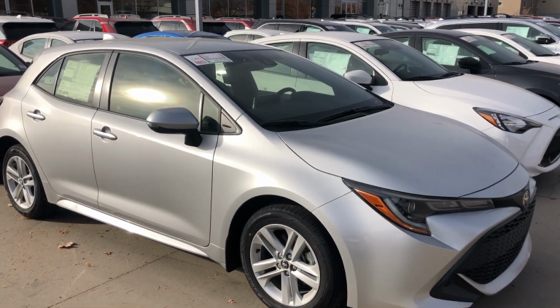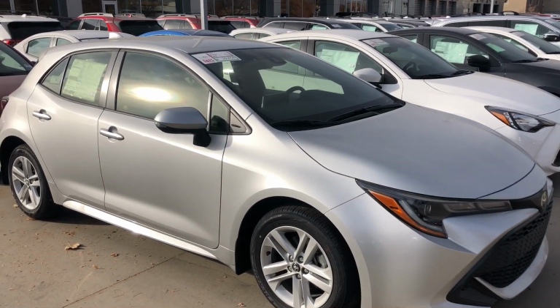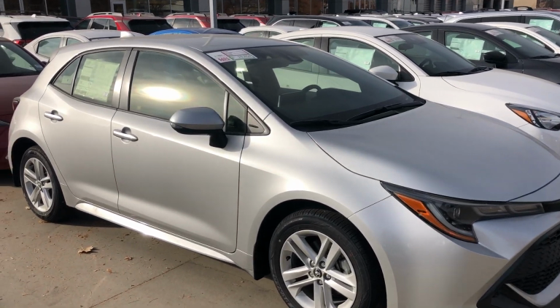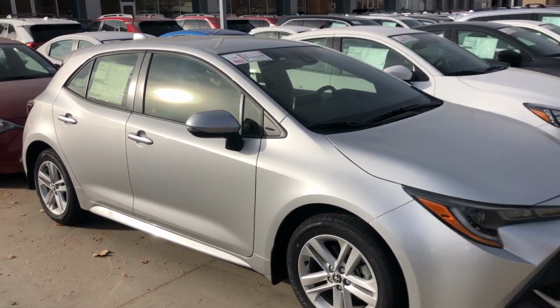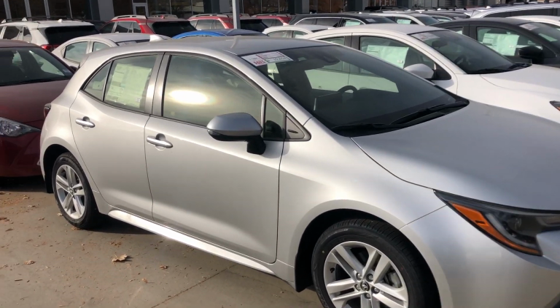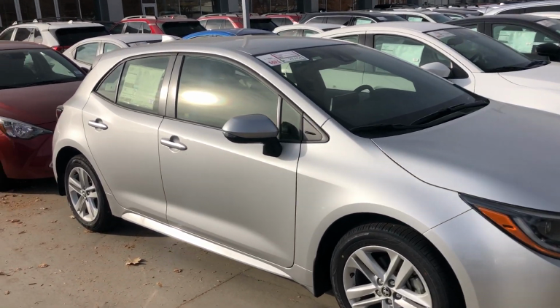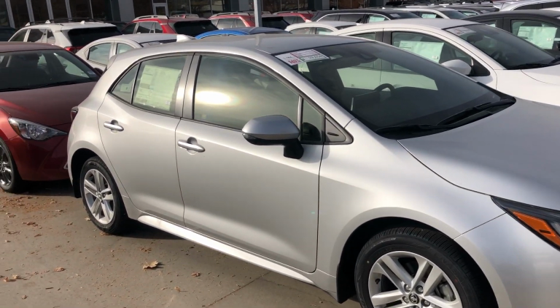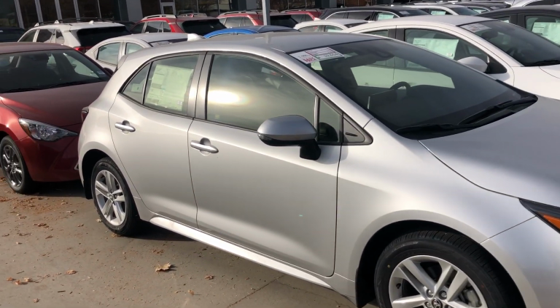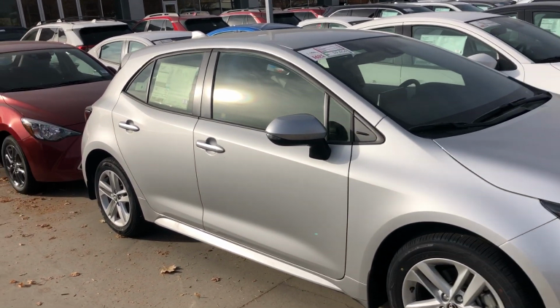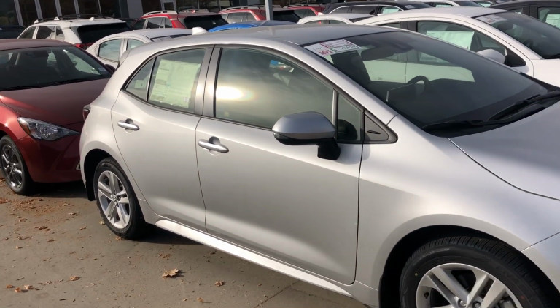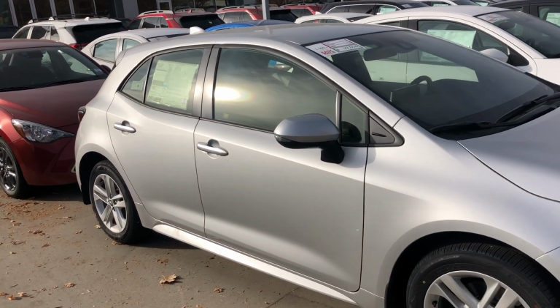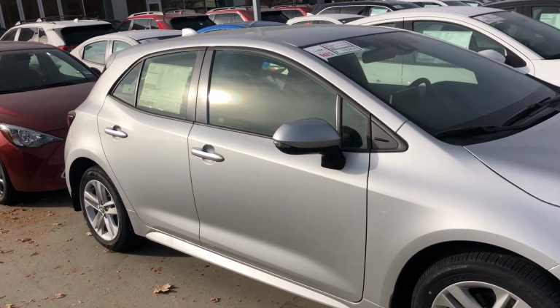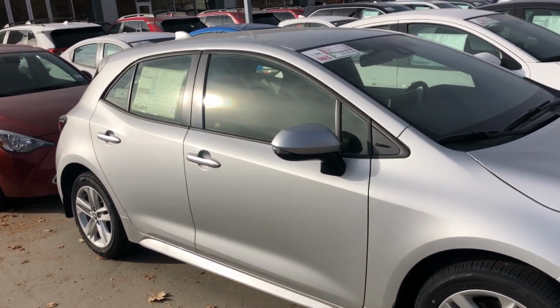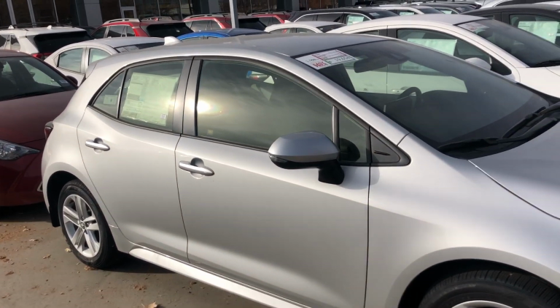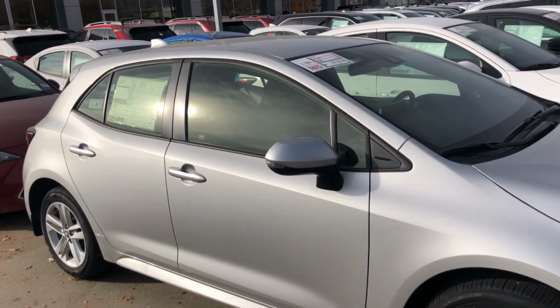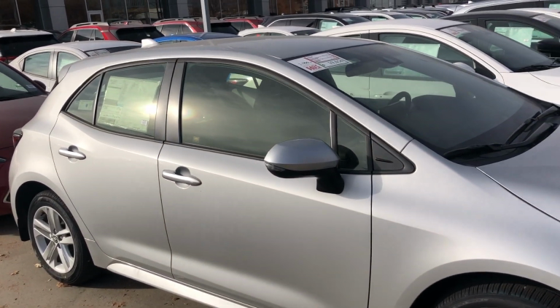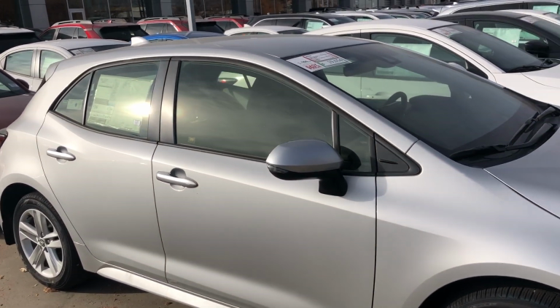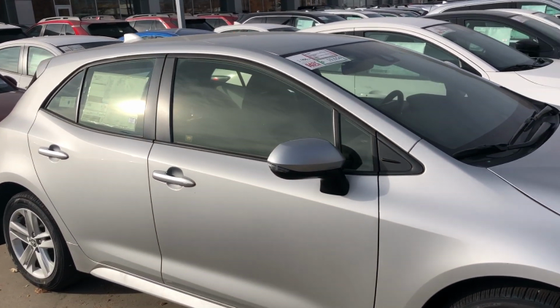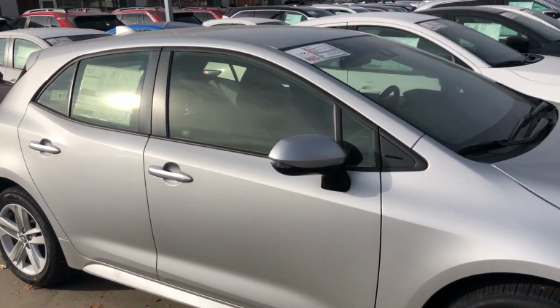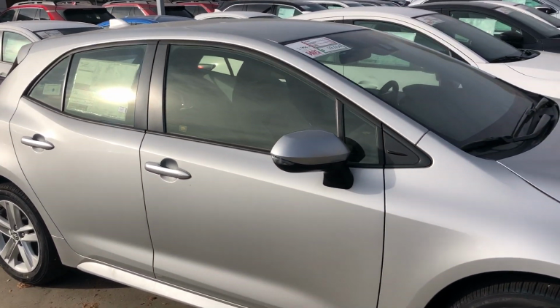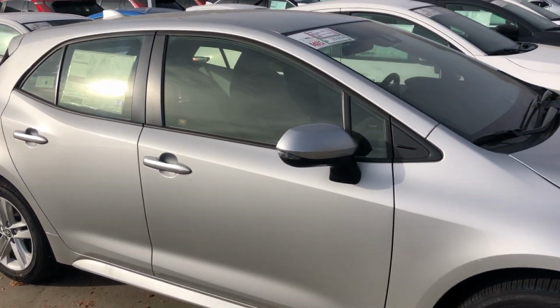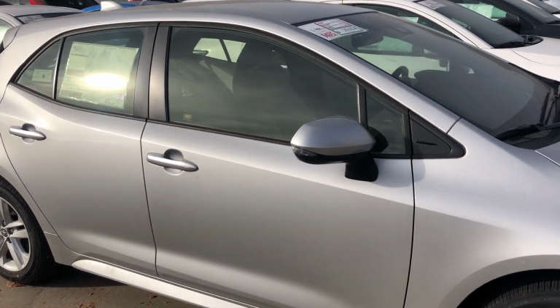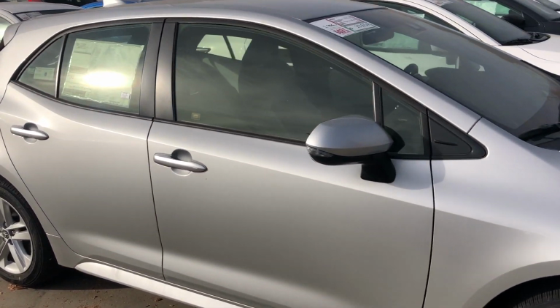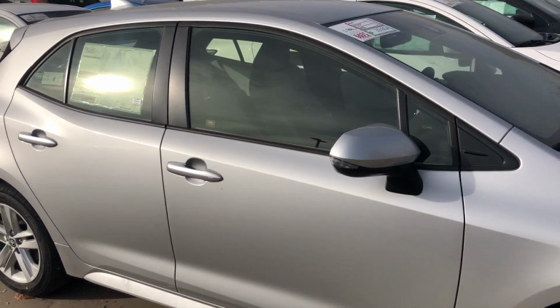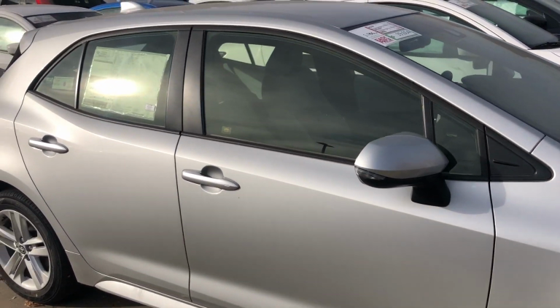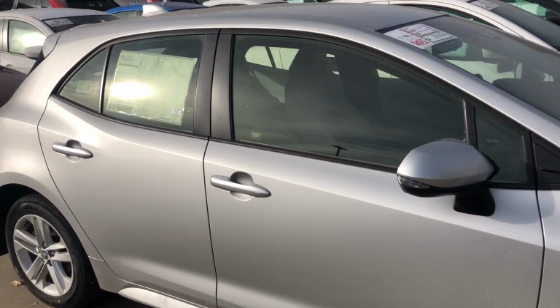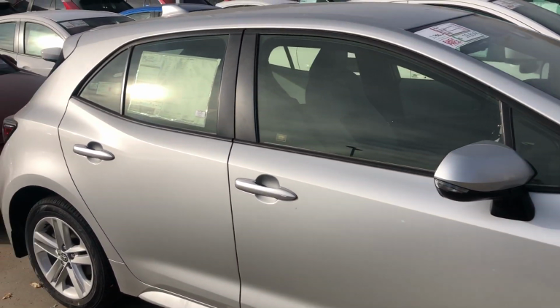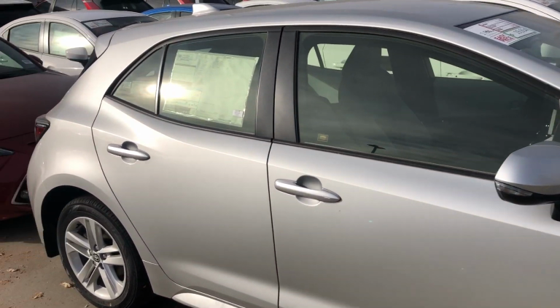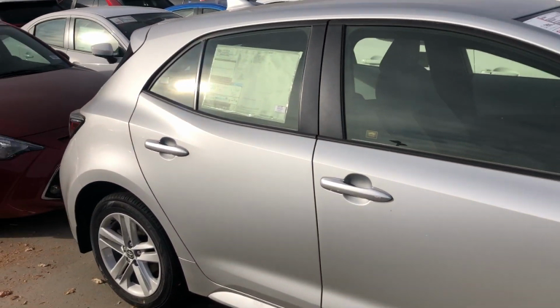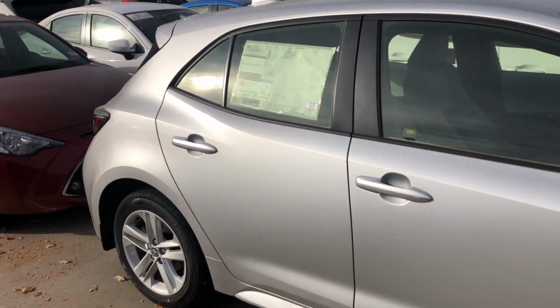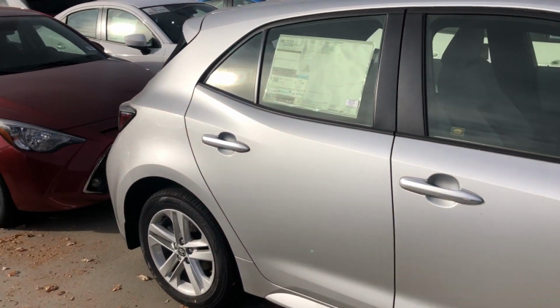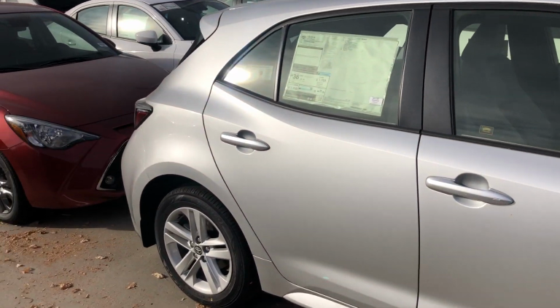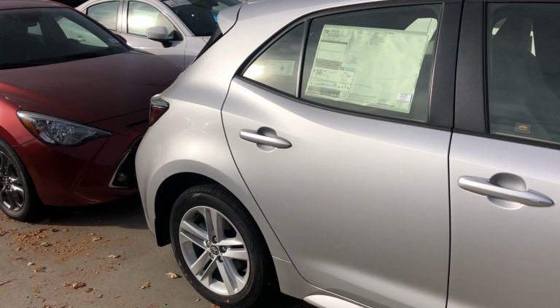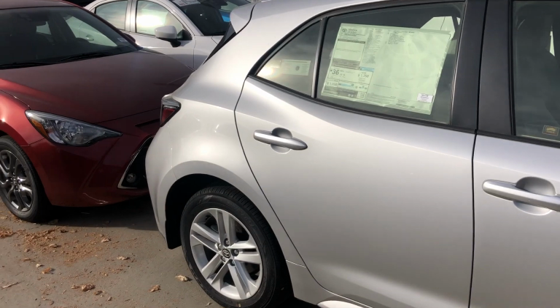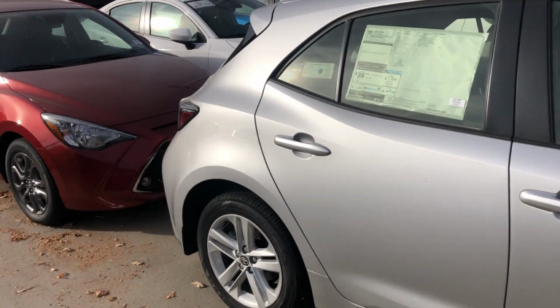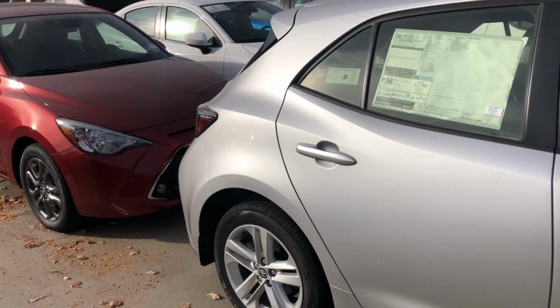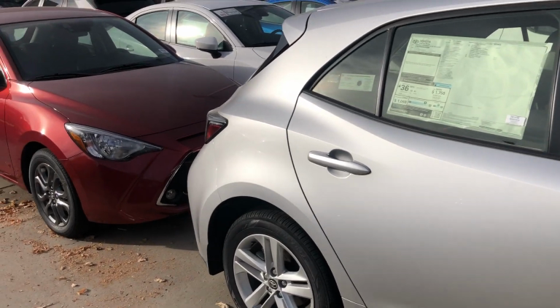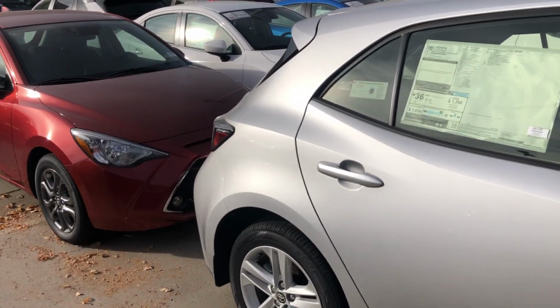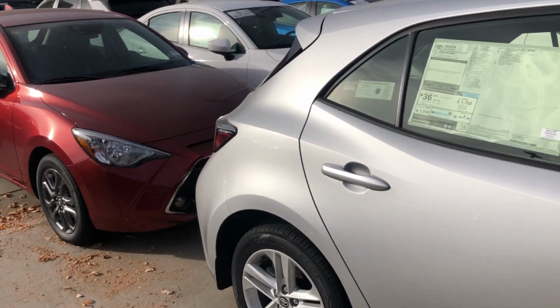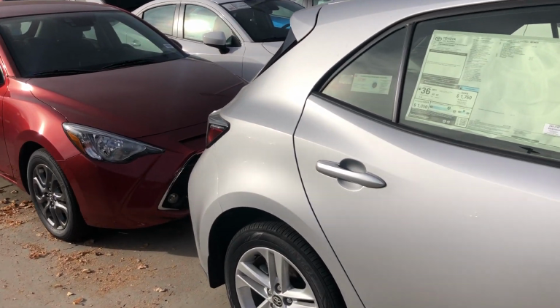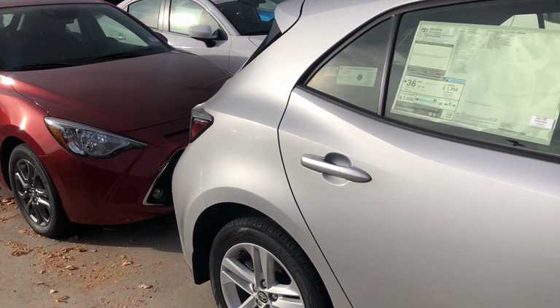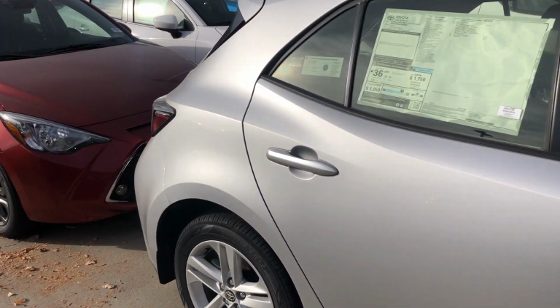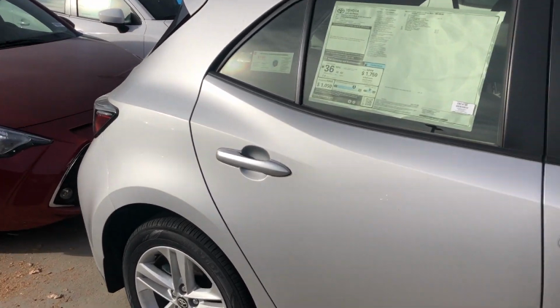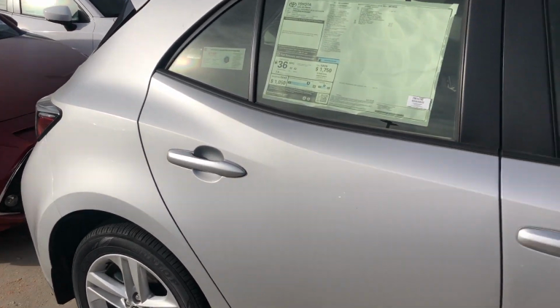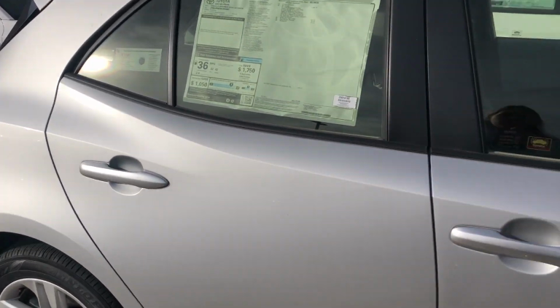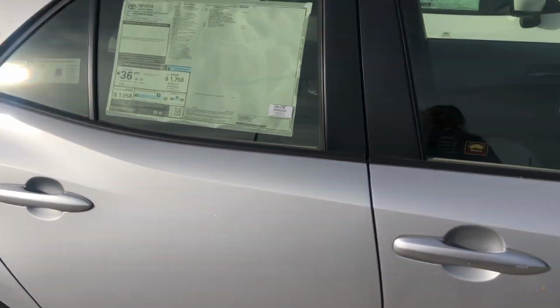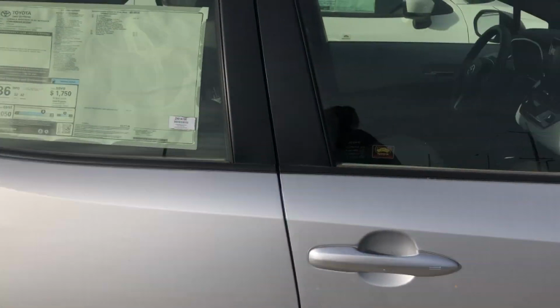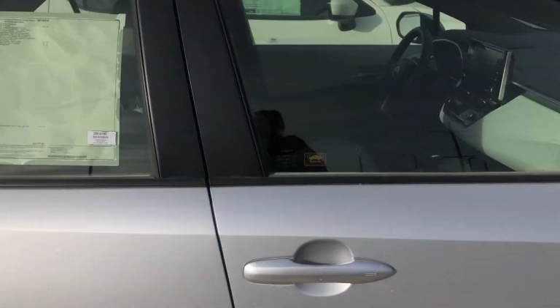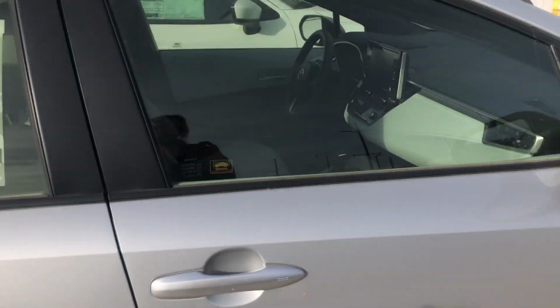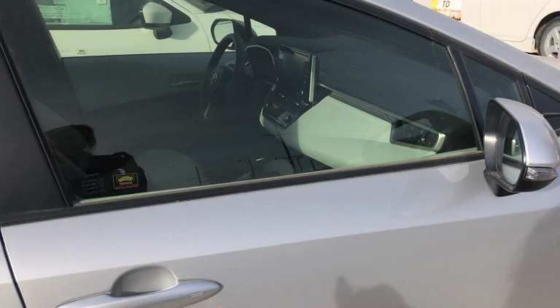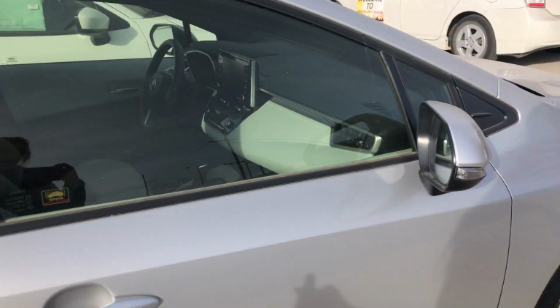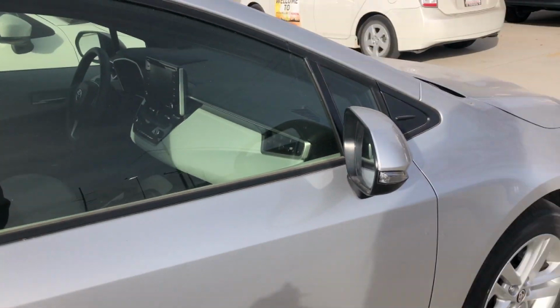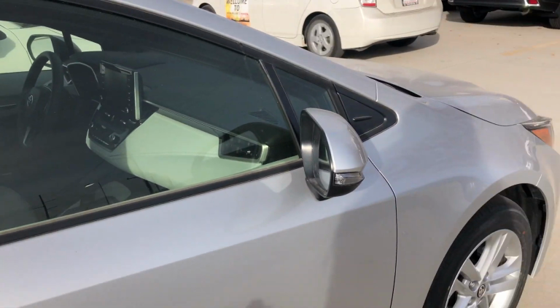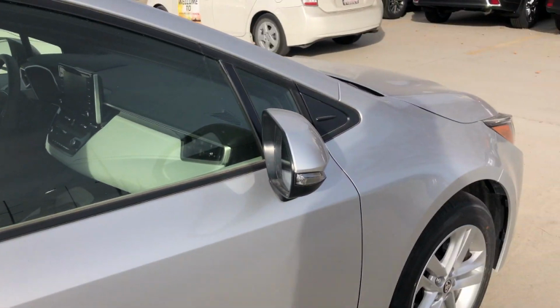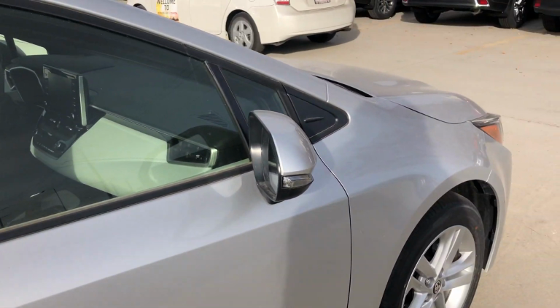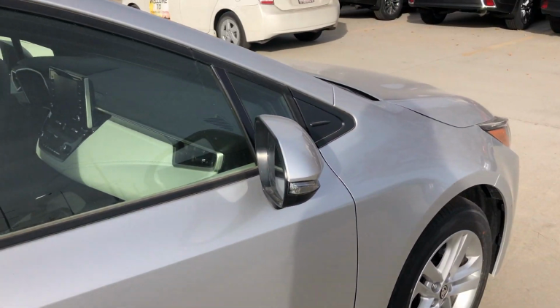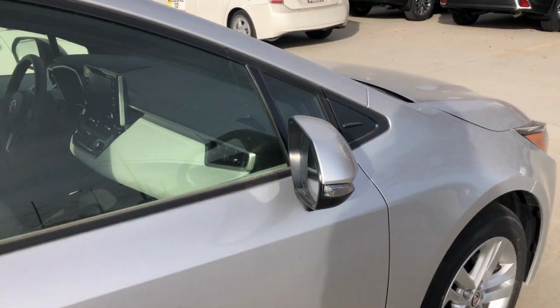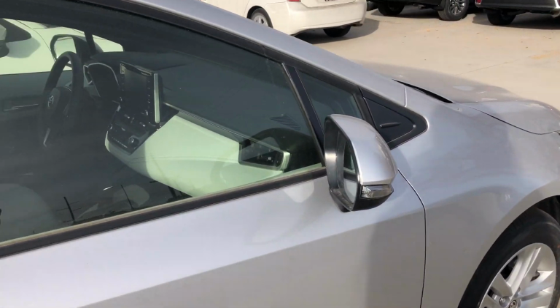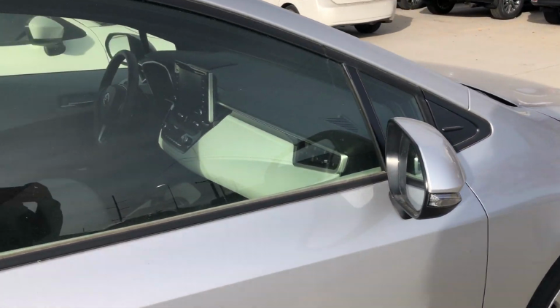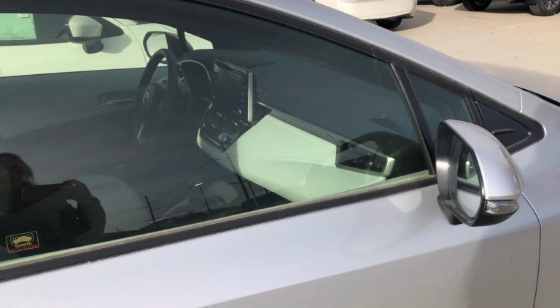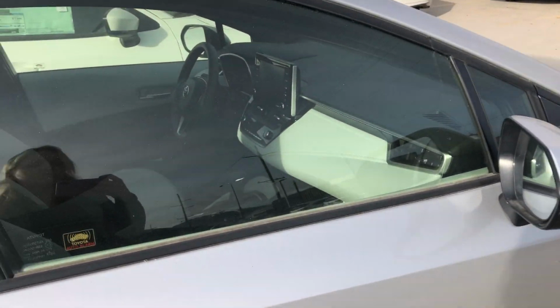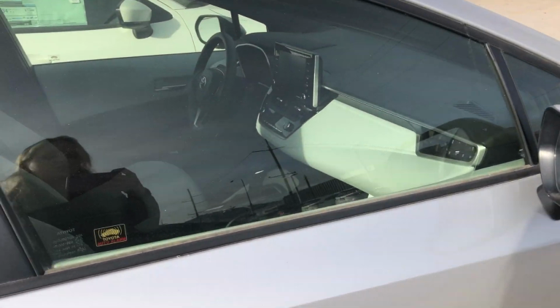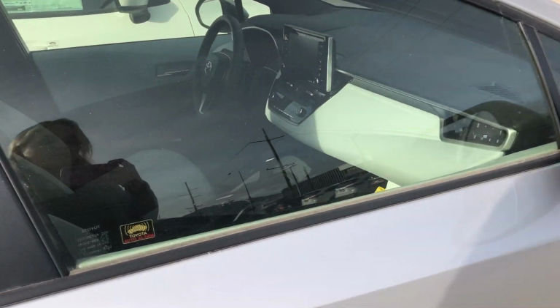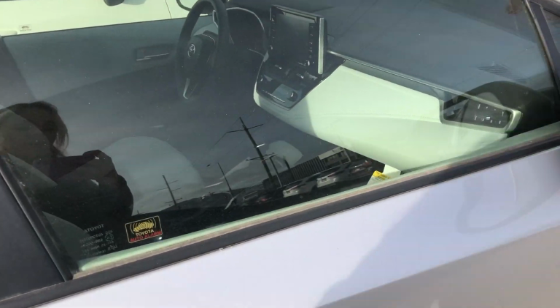Hi Erin, this is Sam here with Mark Miller Toyota. Right here I have for you a 2019 Toyota Corolla hatchback in the color silver.